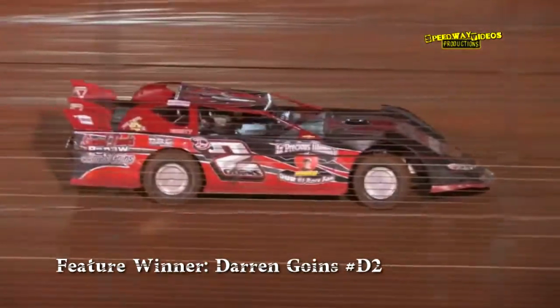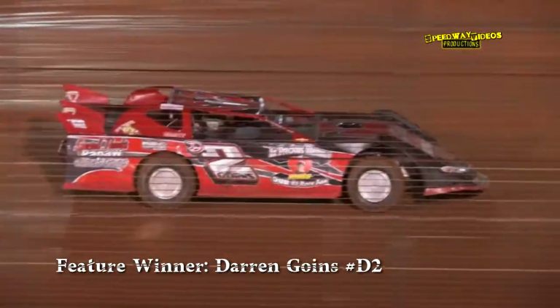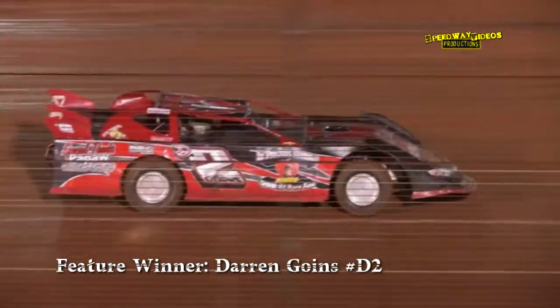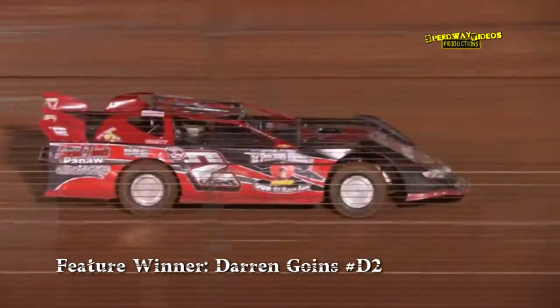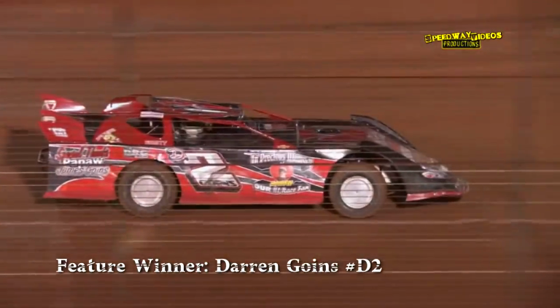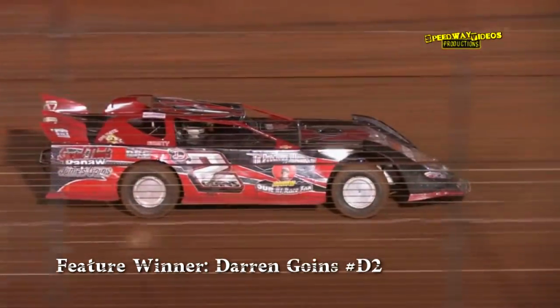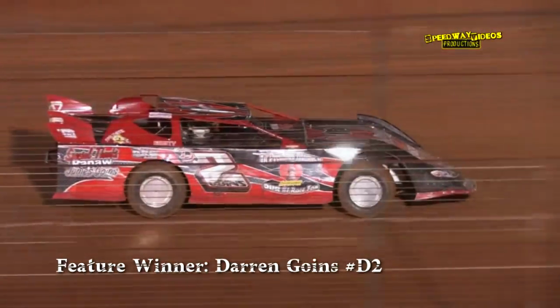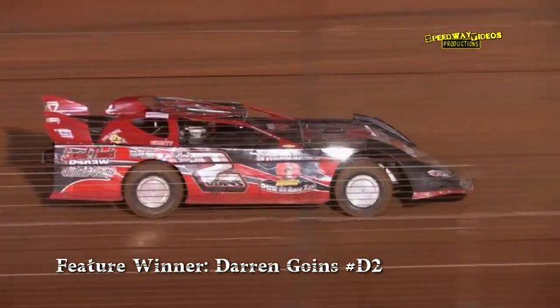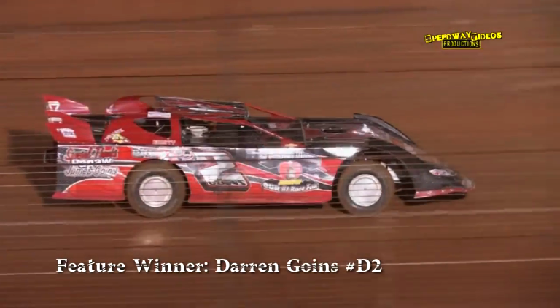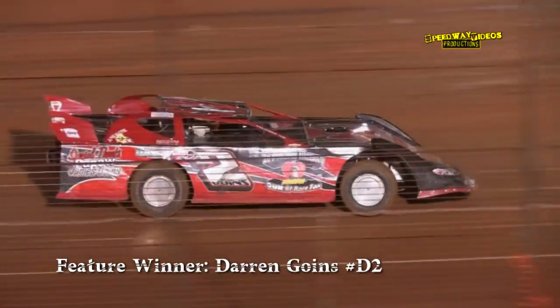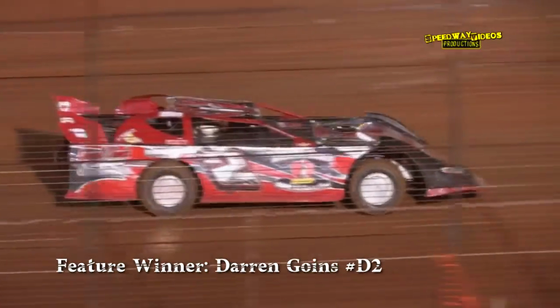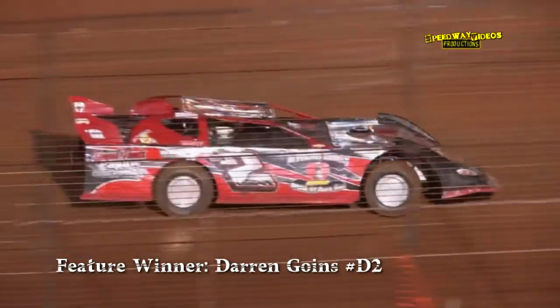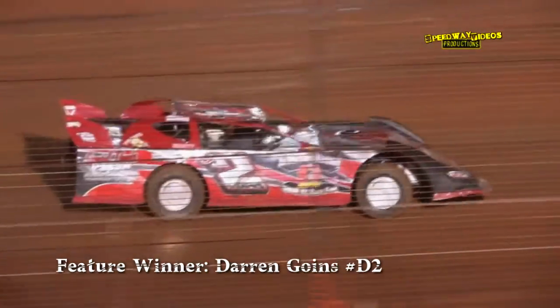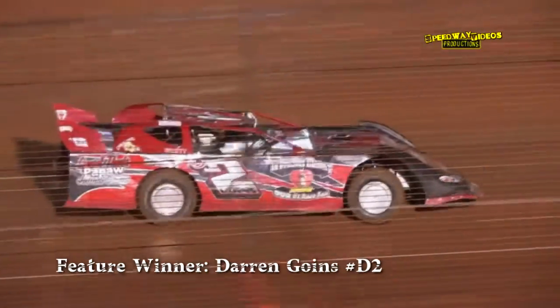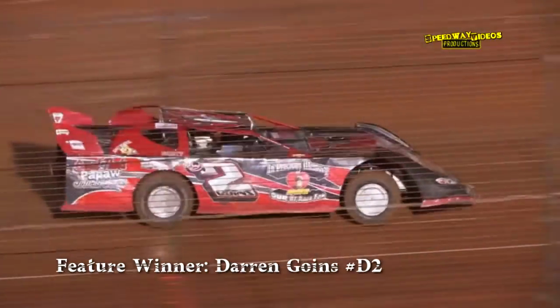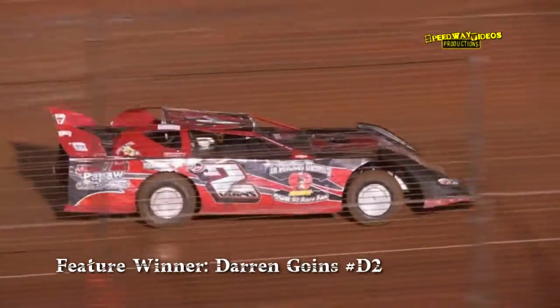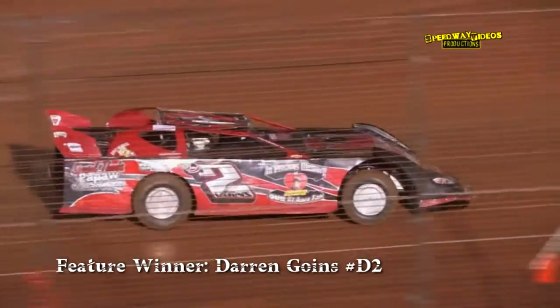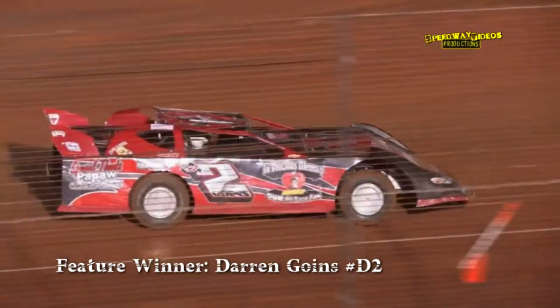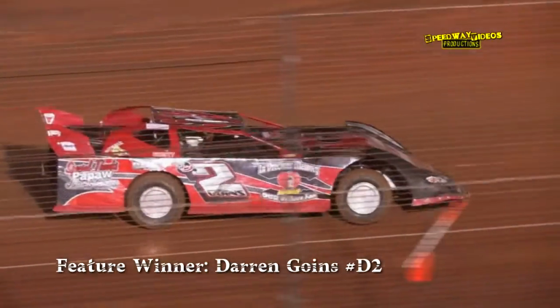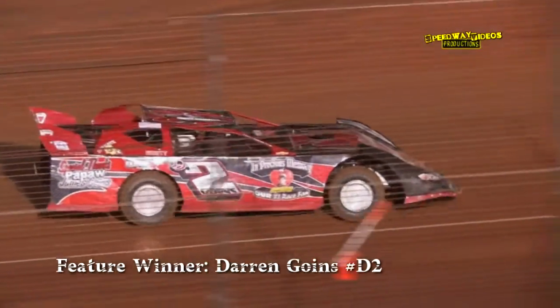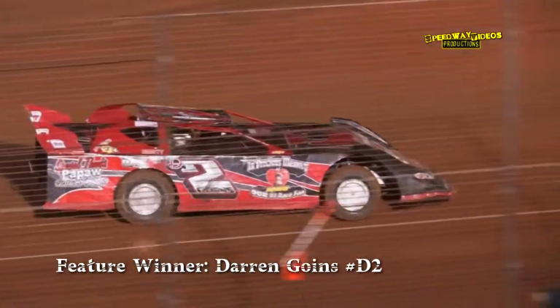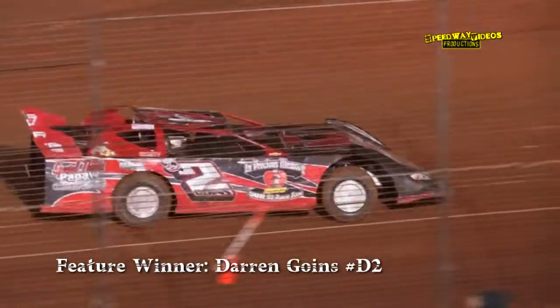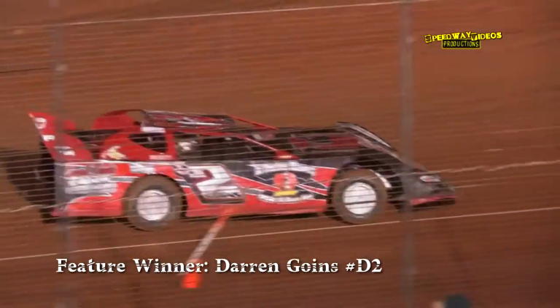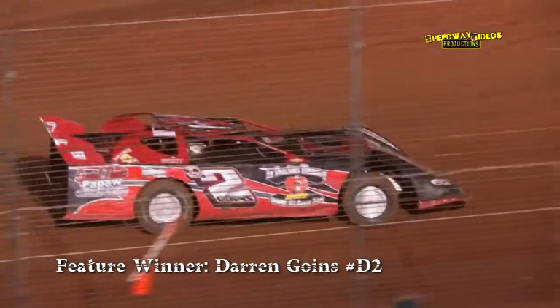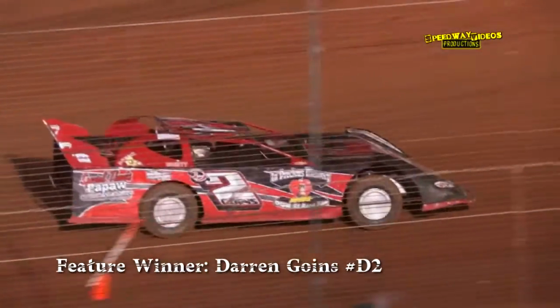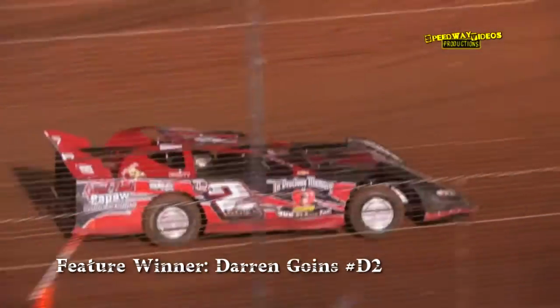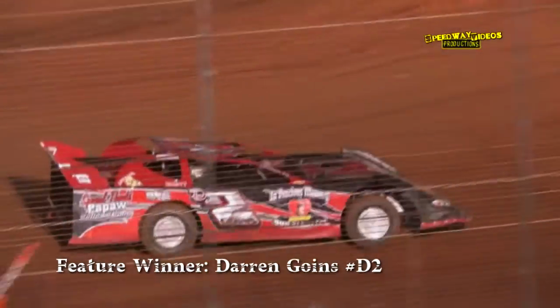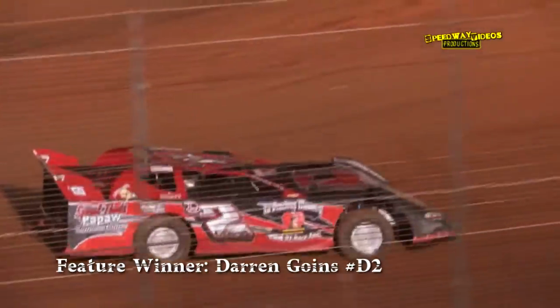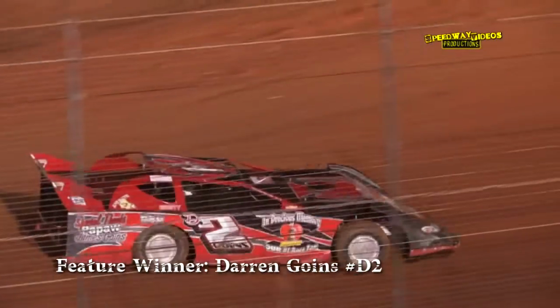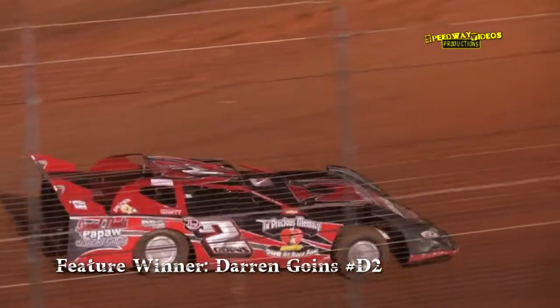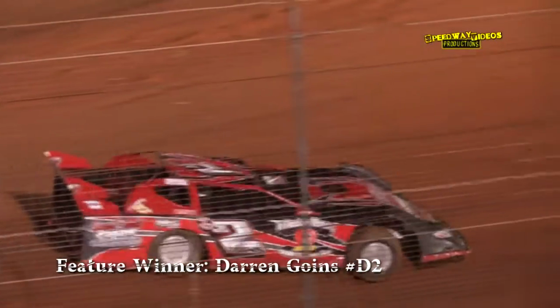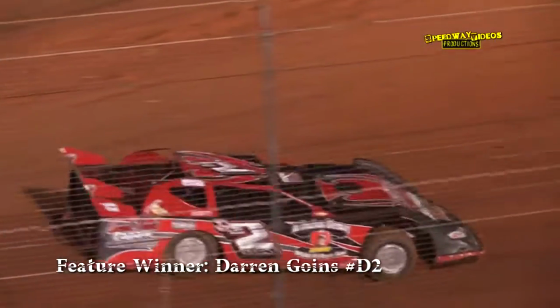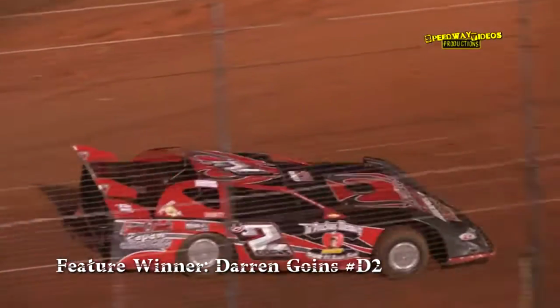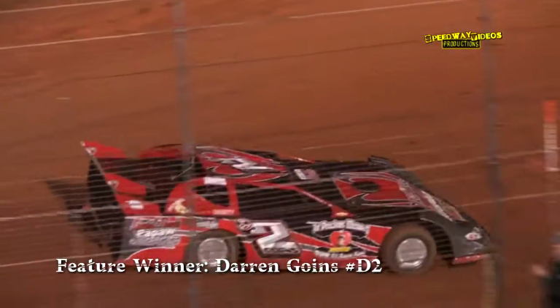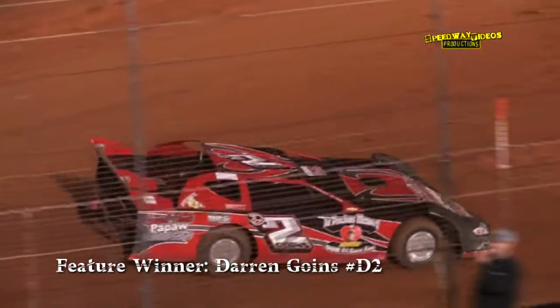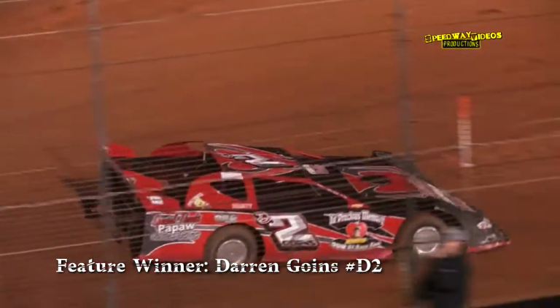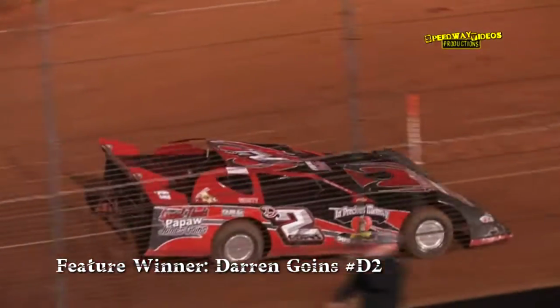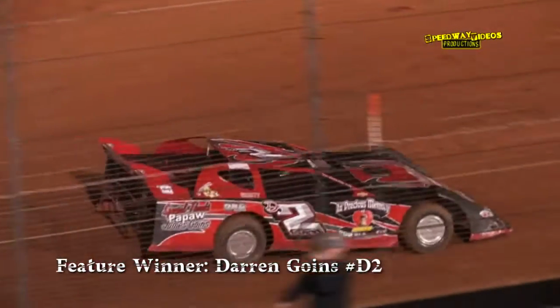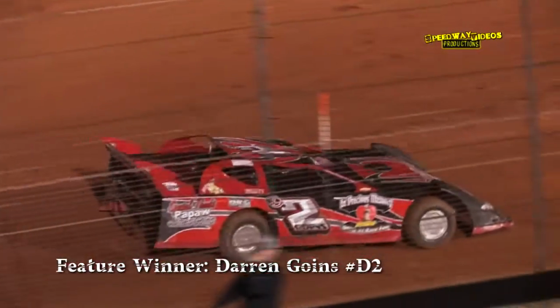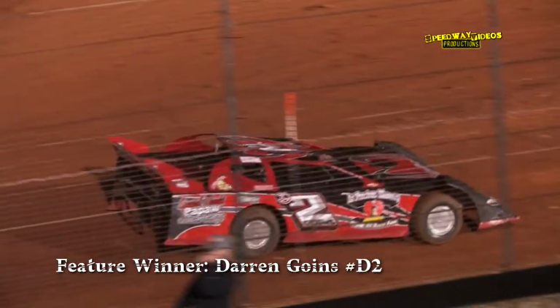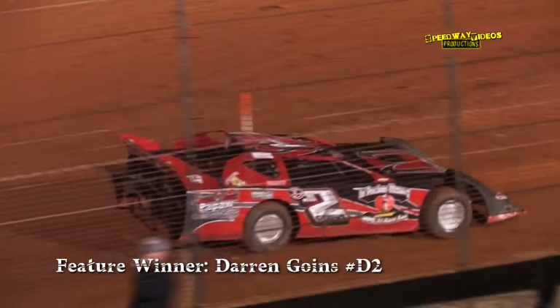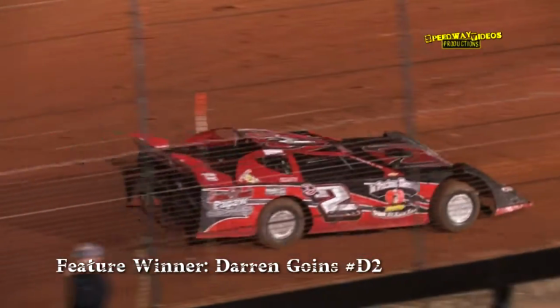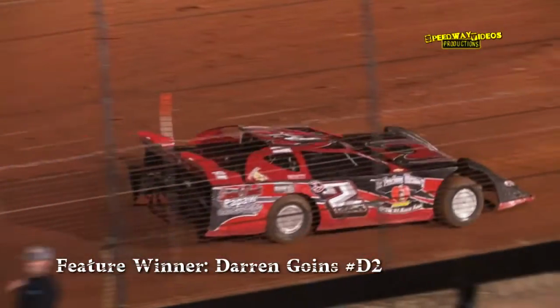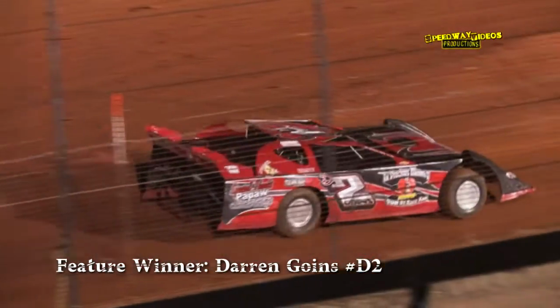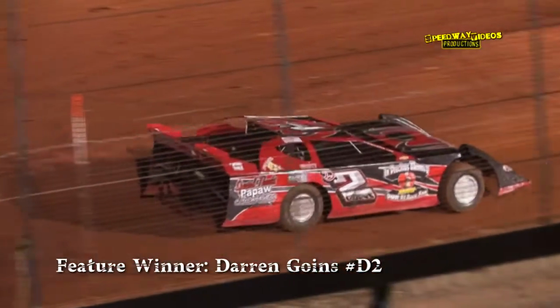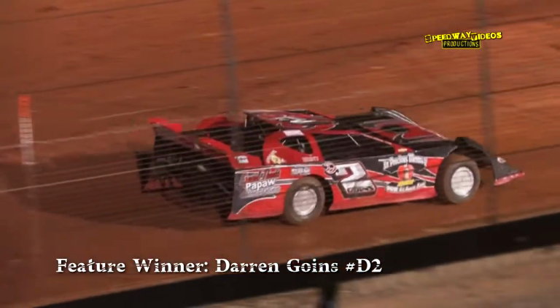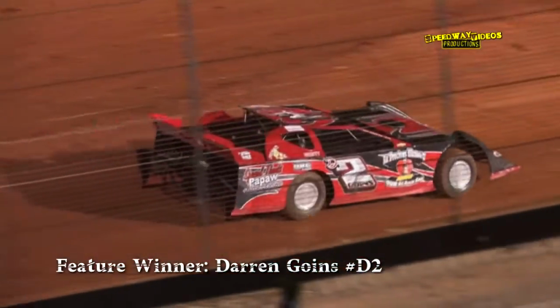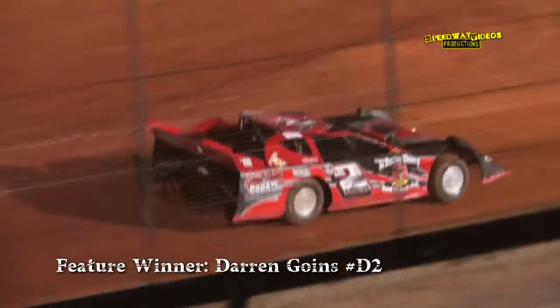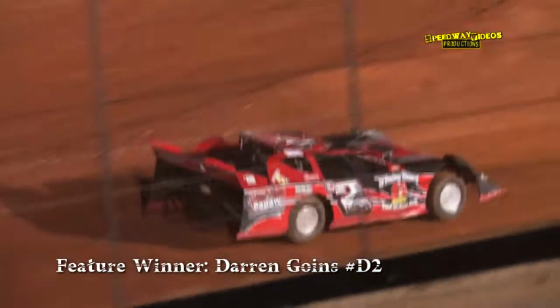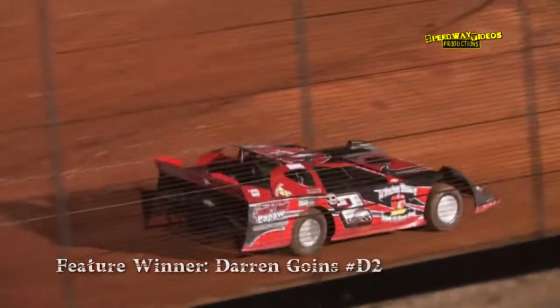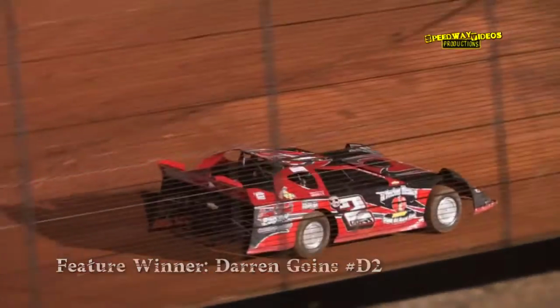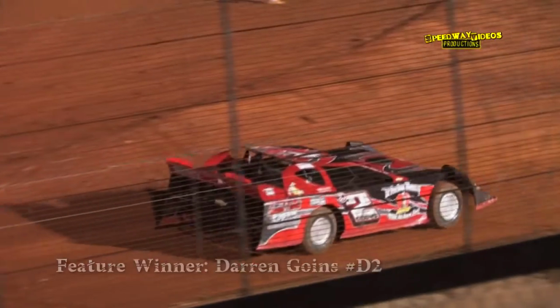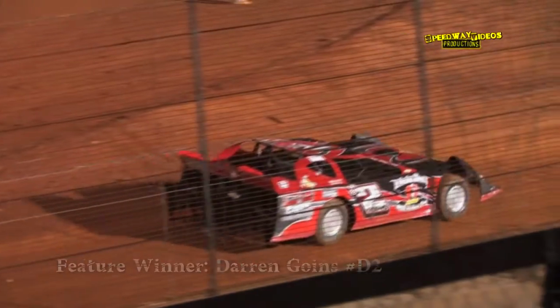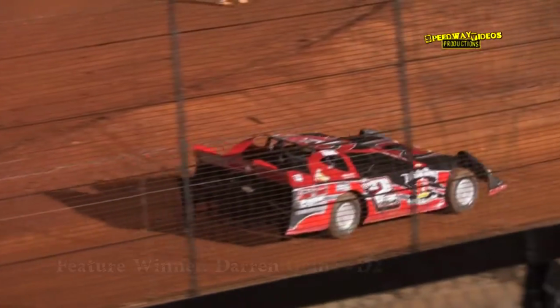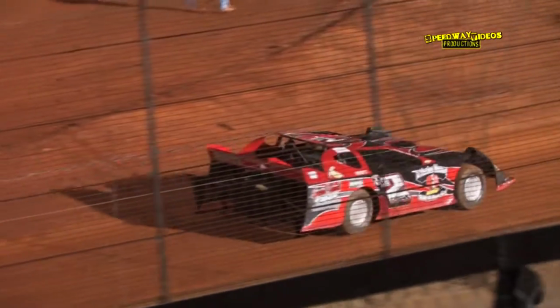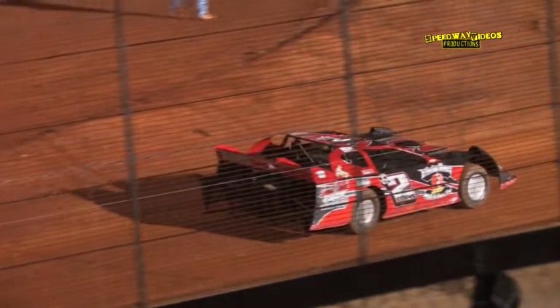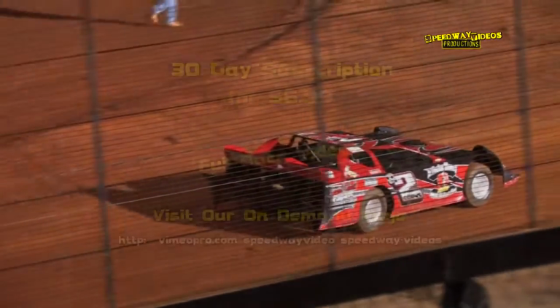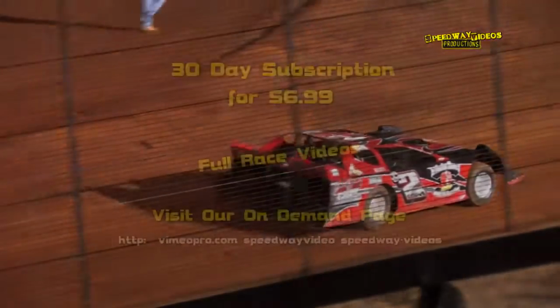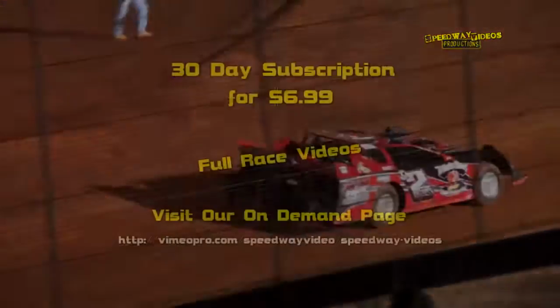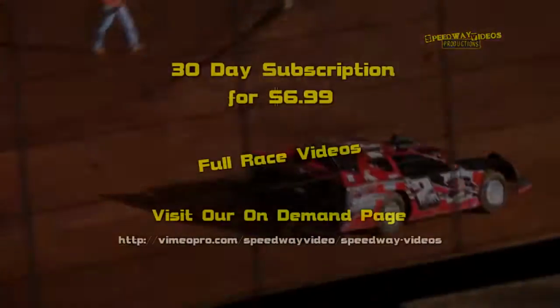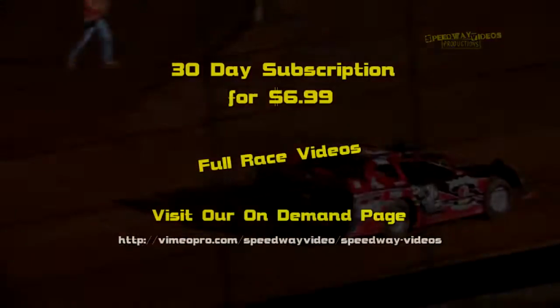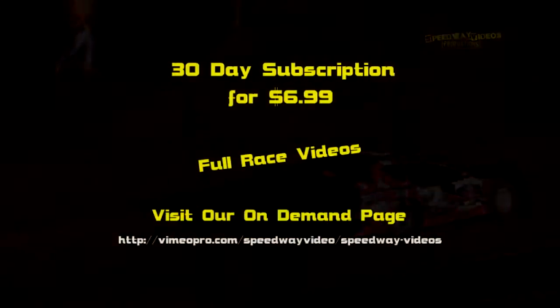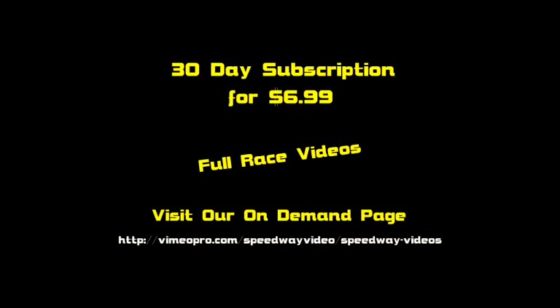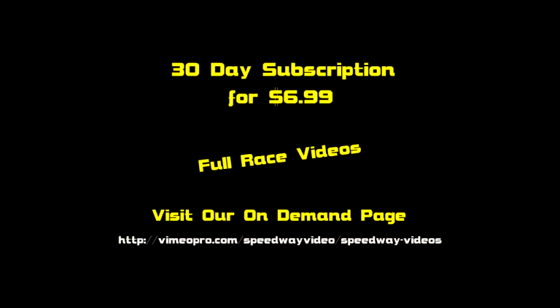Your winner in the A-Hobby Sportsman Division as he comes down the front straightaway — a big congrats to the D2 of Darren Goins. Darren will drive over to Victory Lane. His dad Terry Goins, Uncle Tim Goins, I'm sure over for the picture.